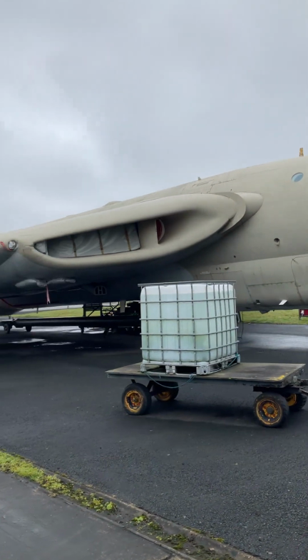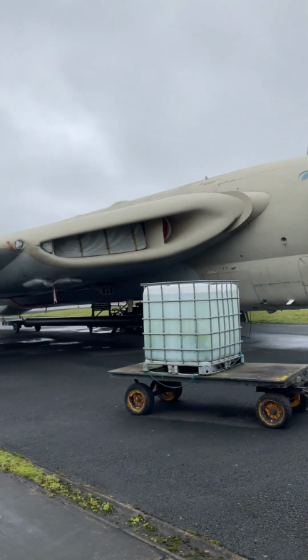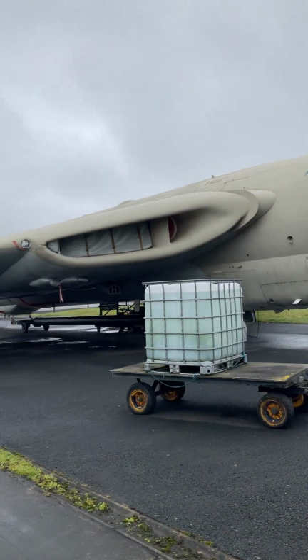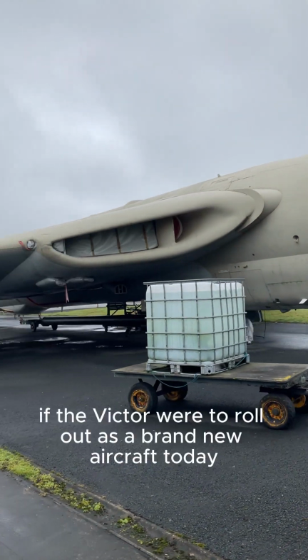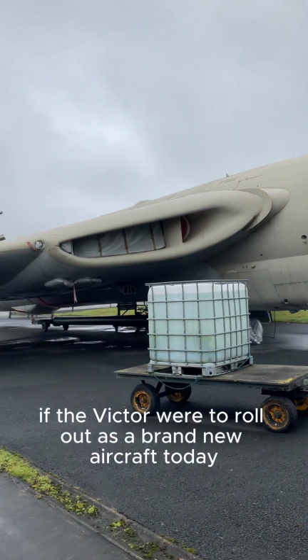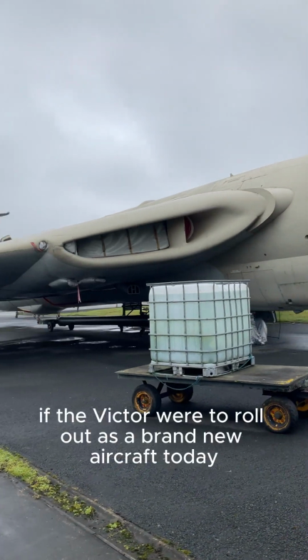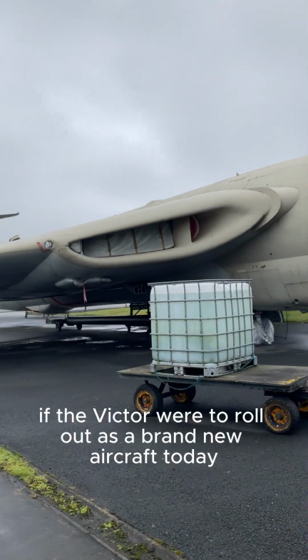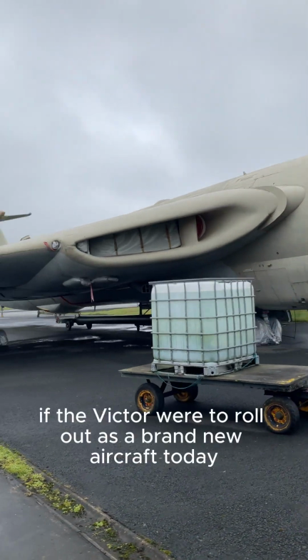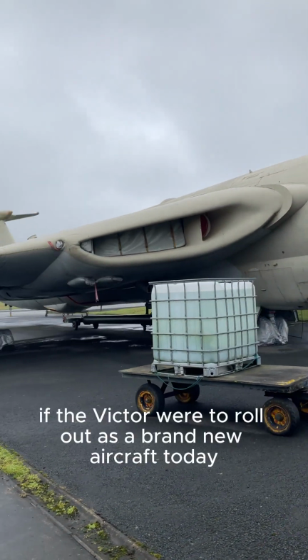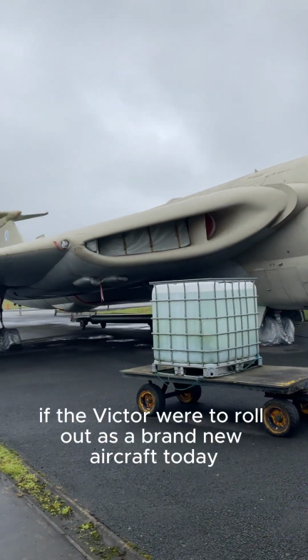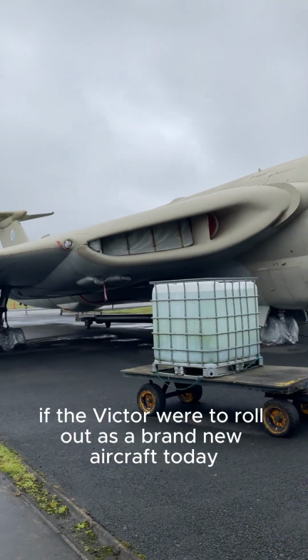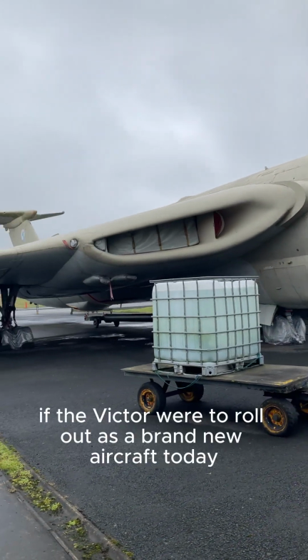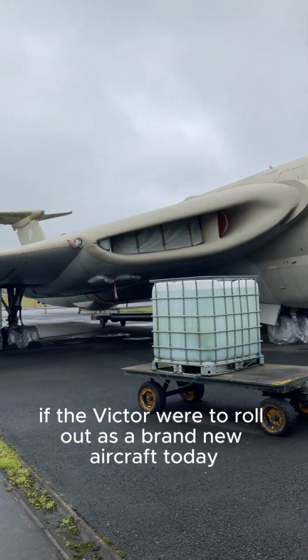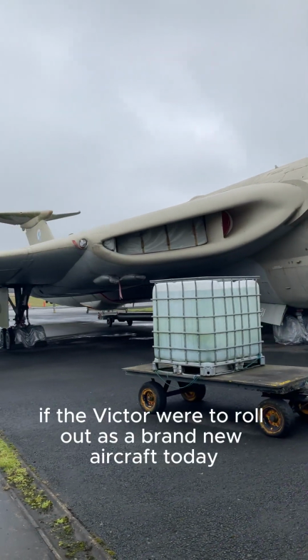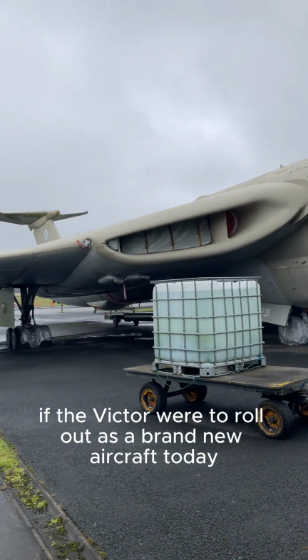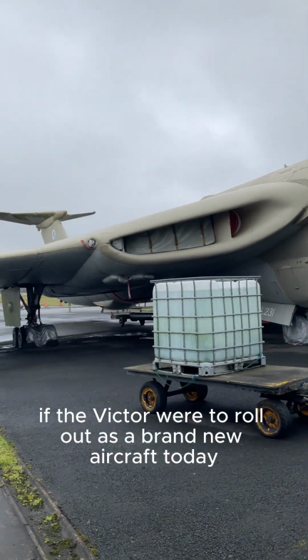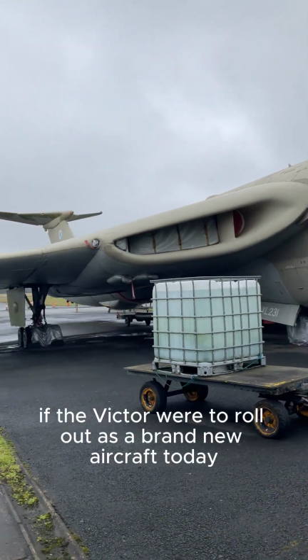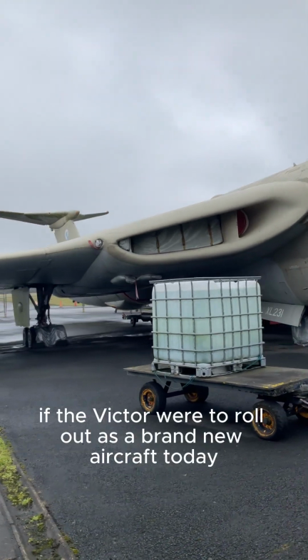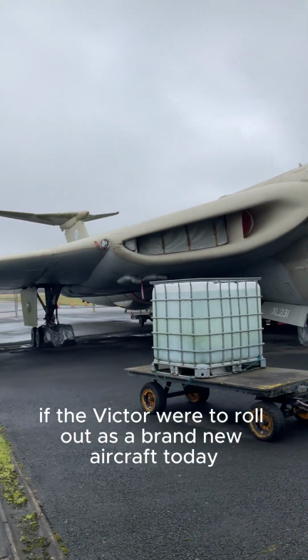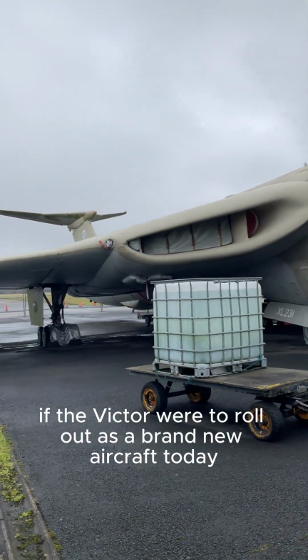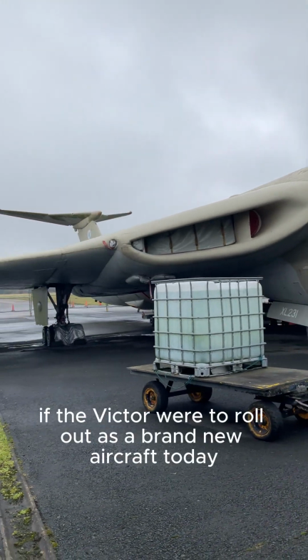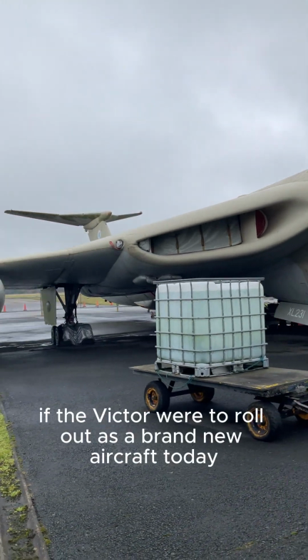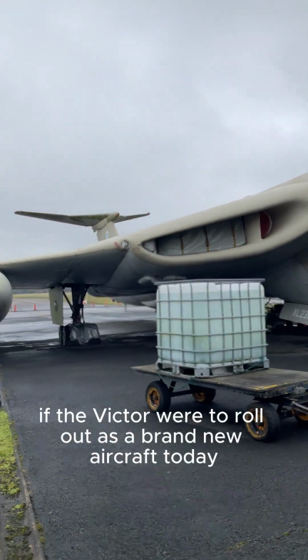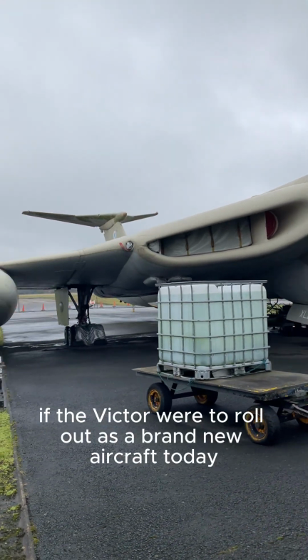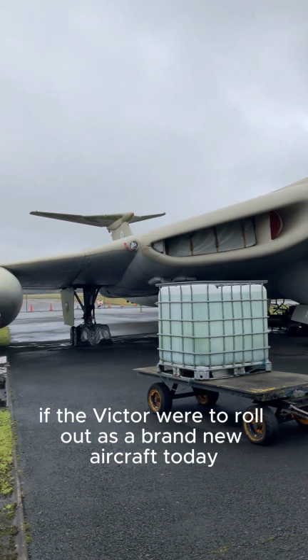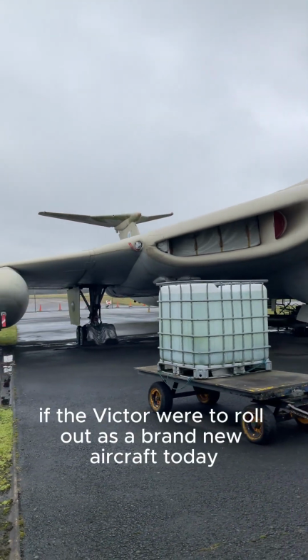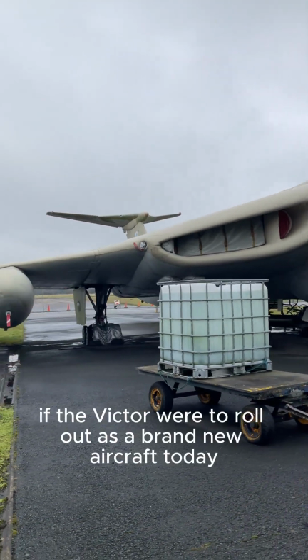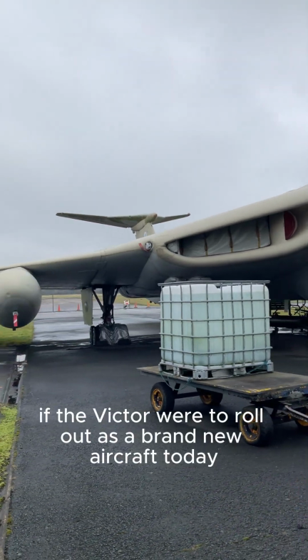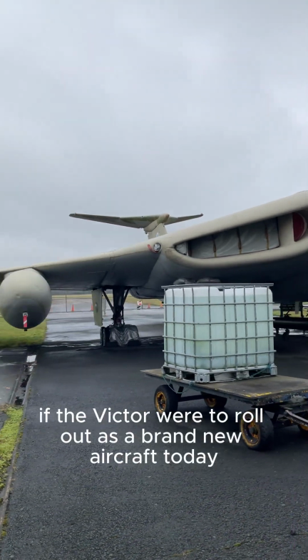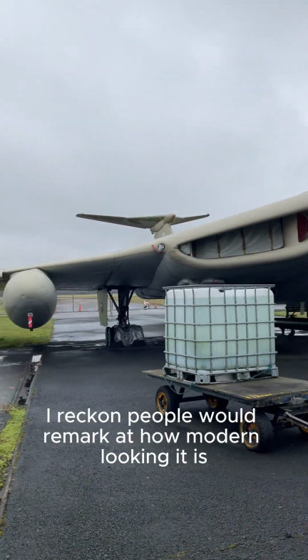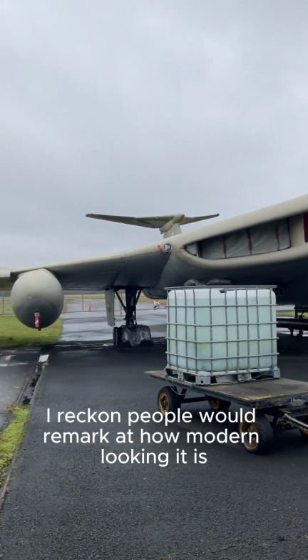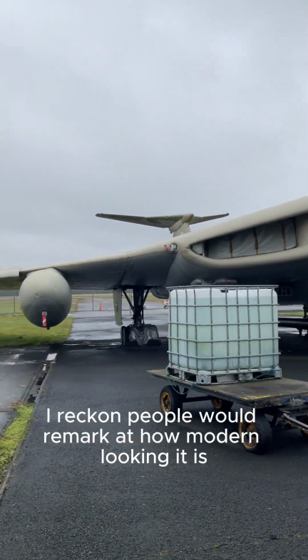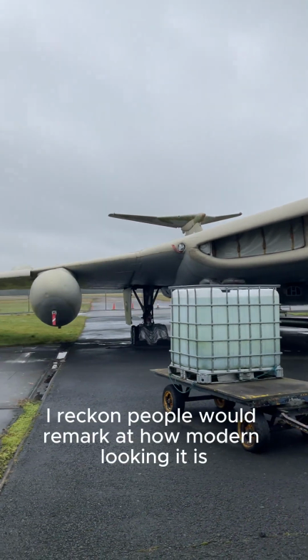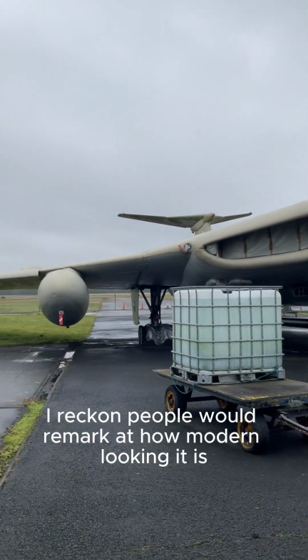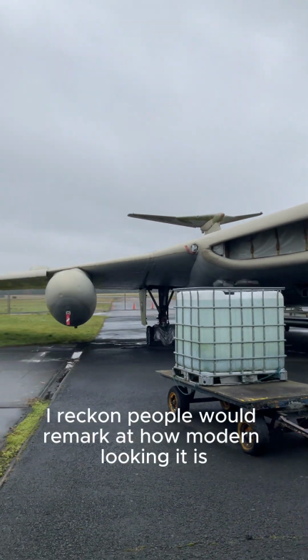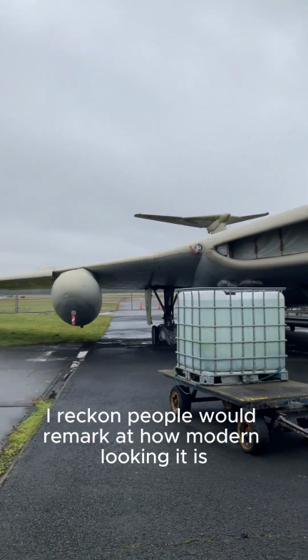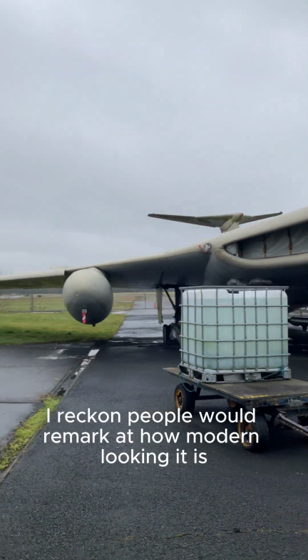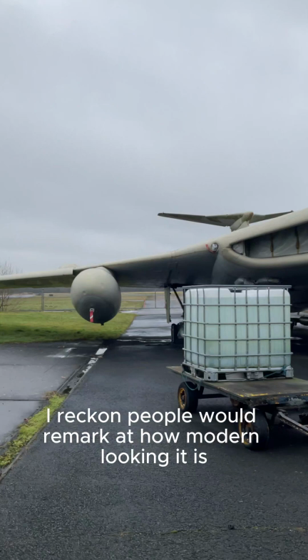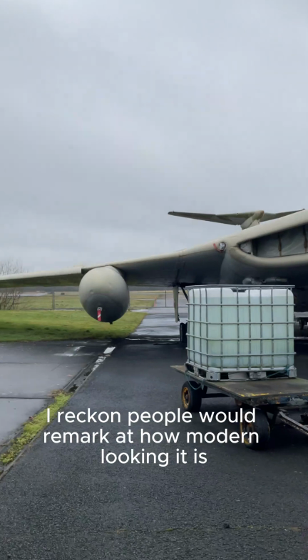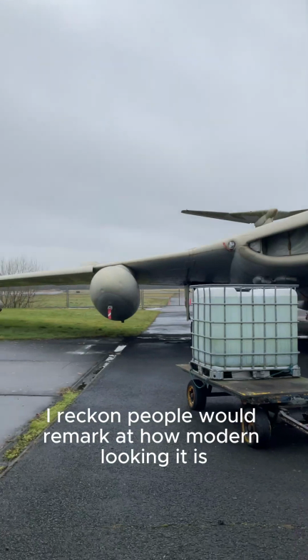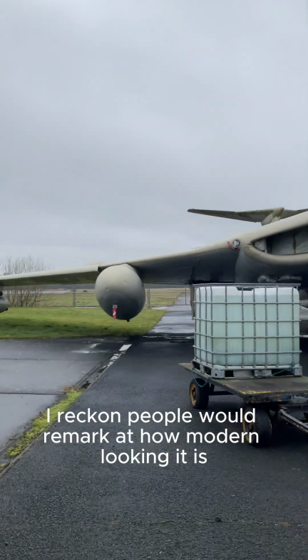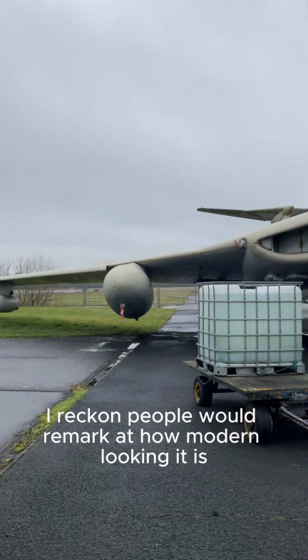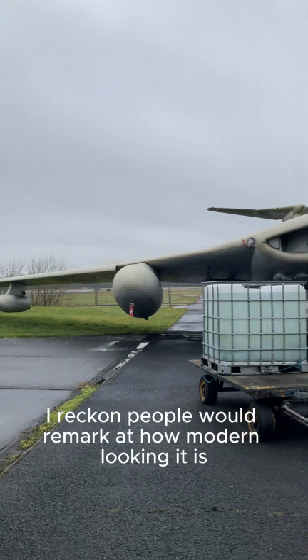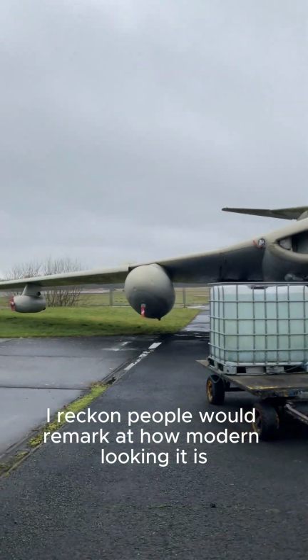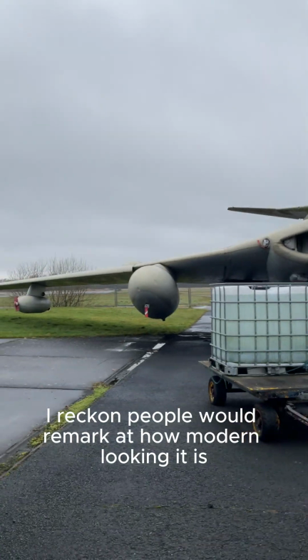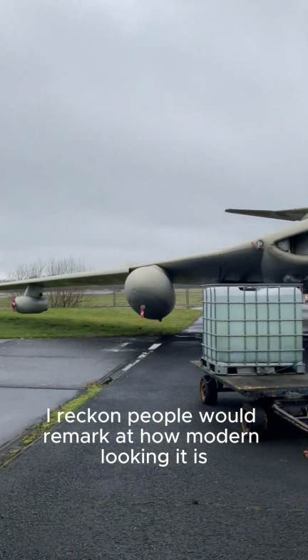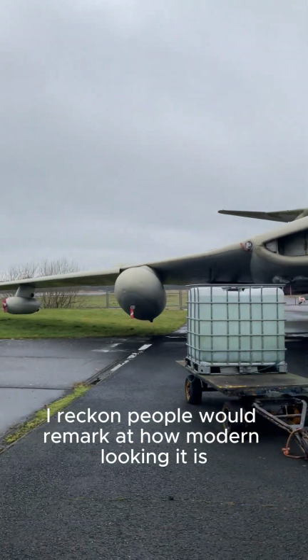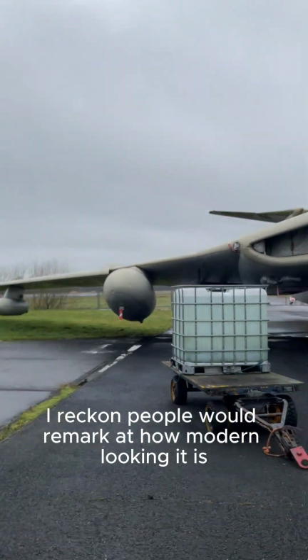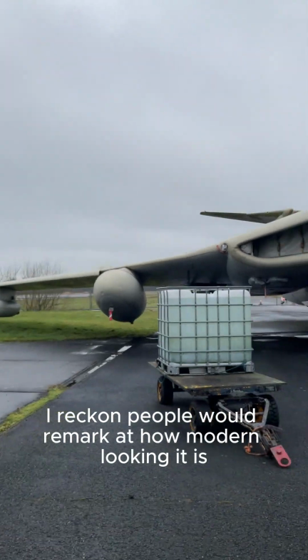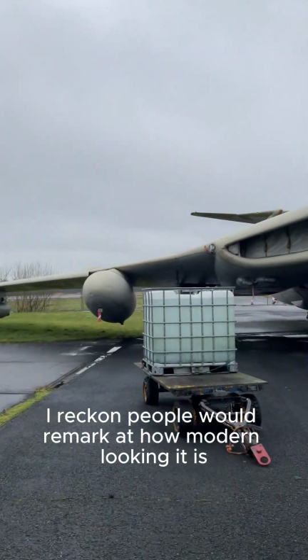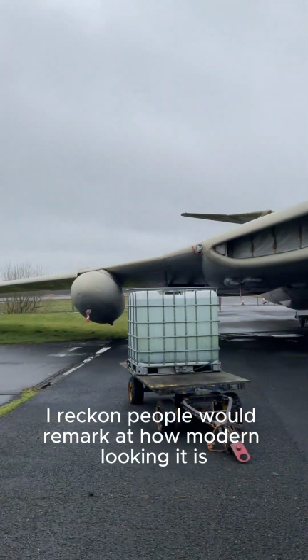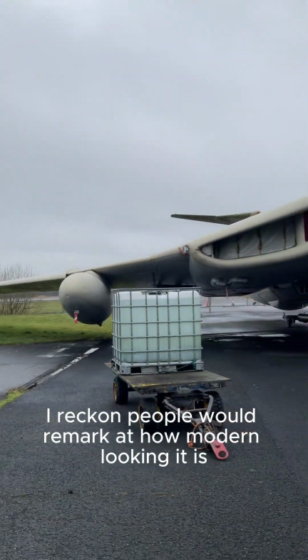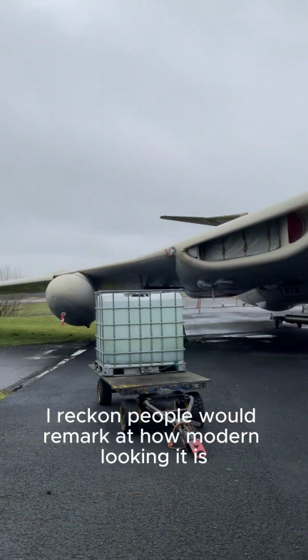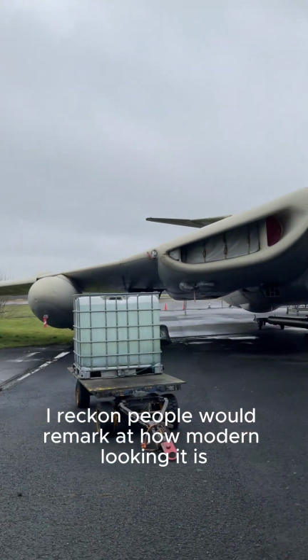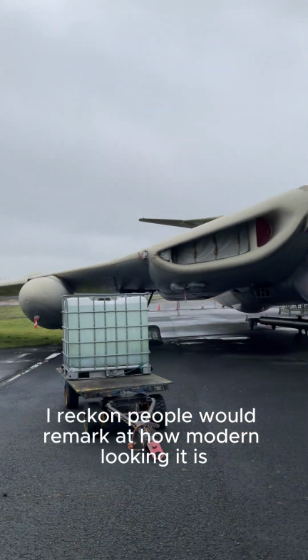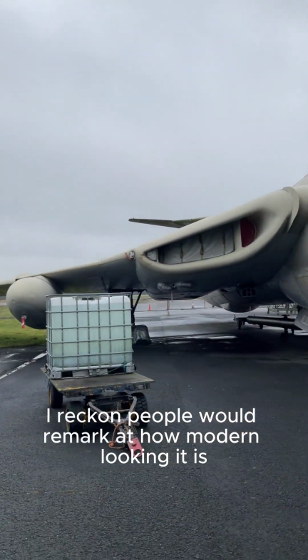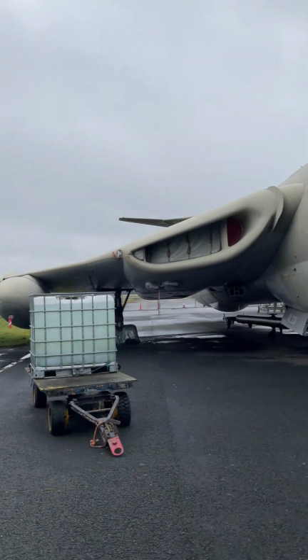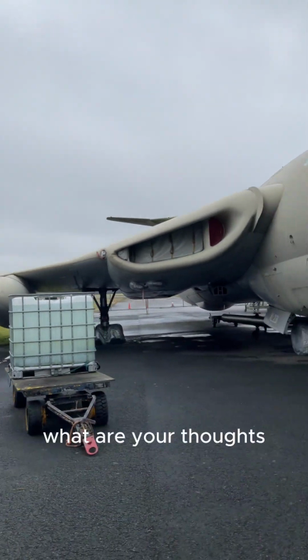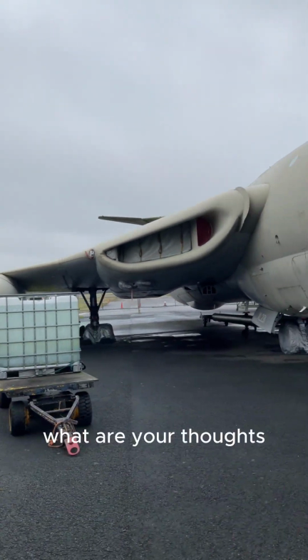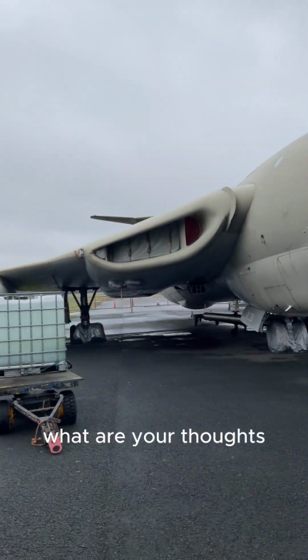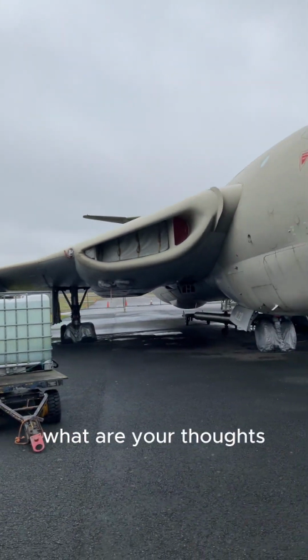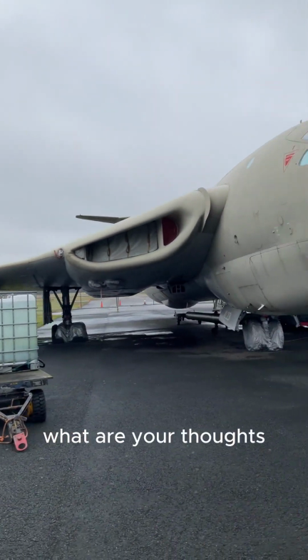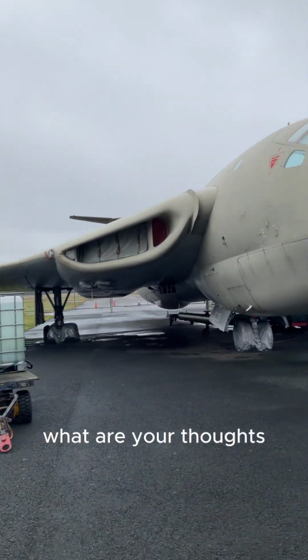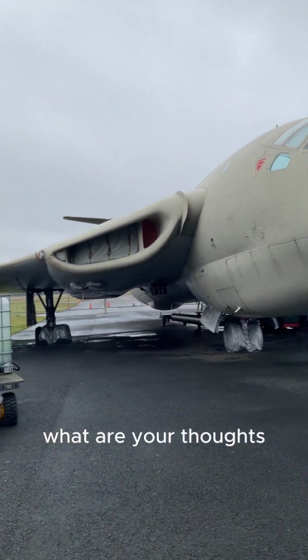If the Victor were to roll out as a brand new aircraft today, I reckon people would remark at how modern looking it is. What are your thoughts?